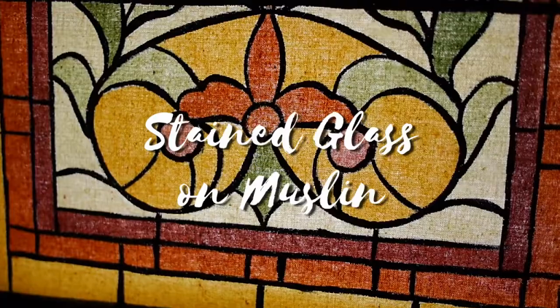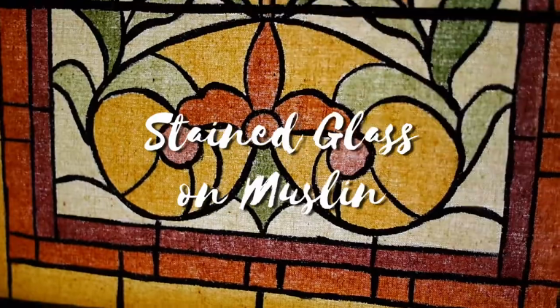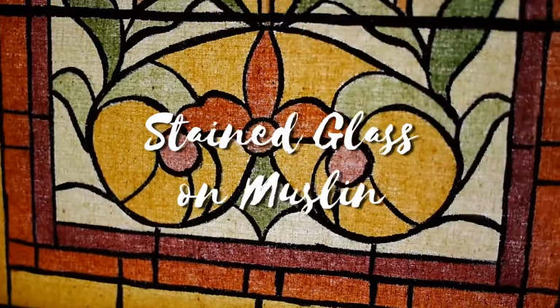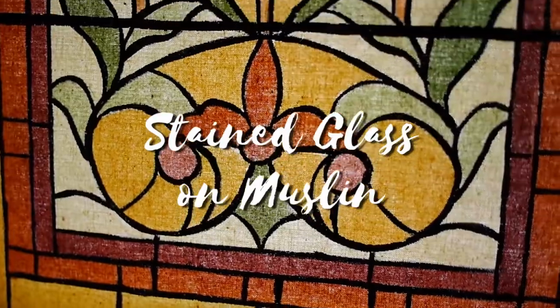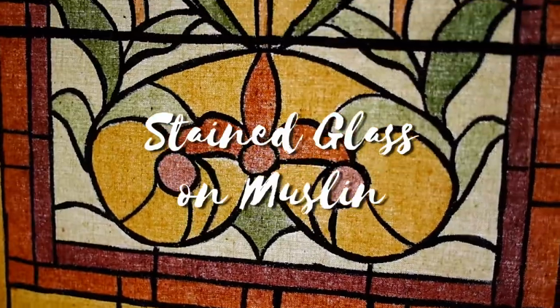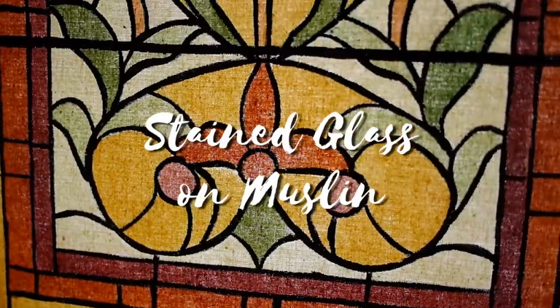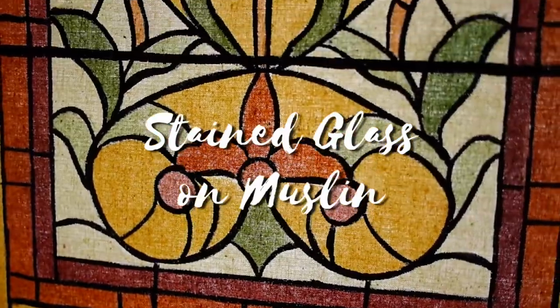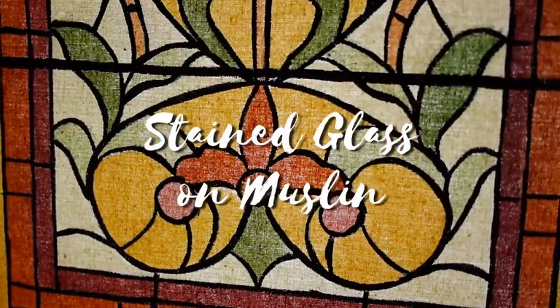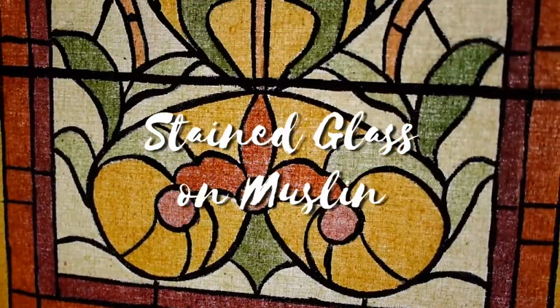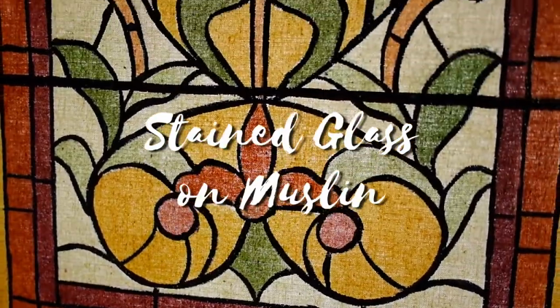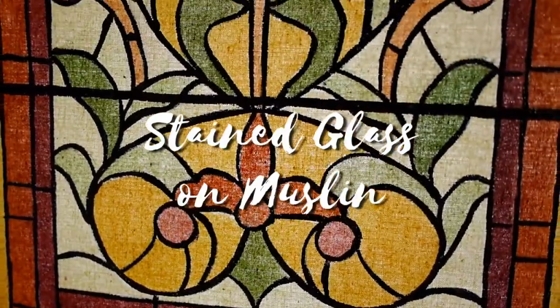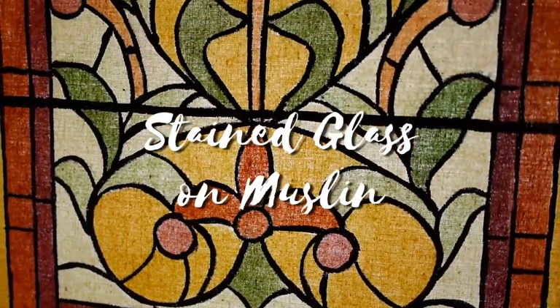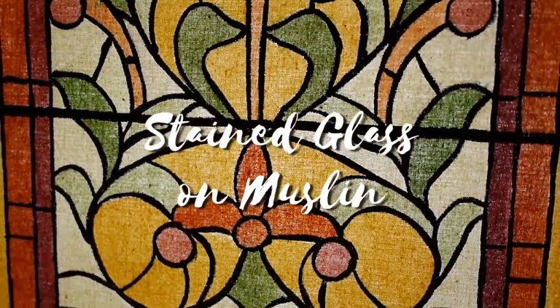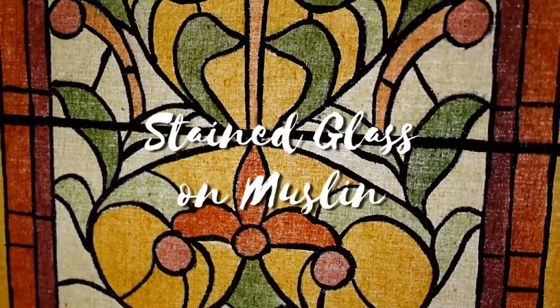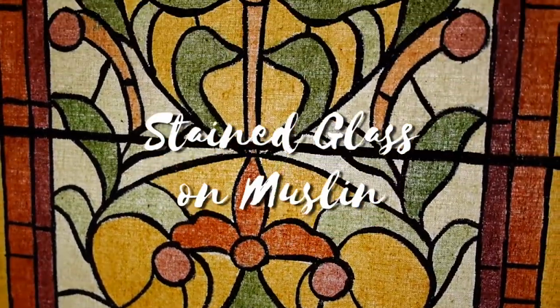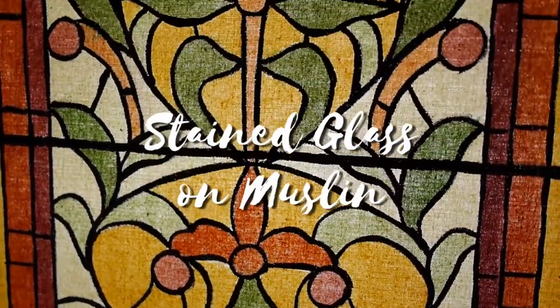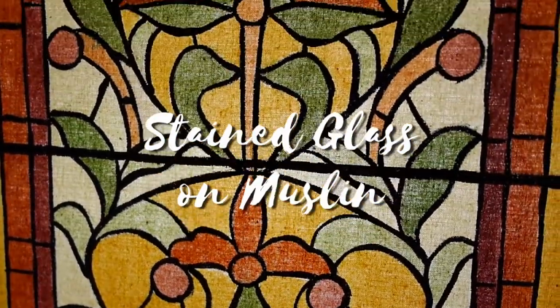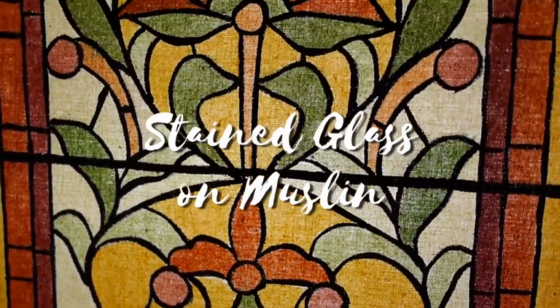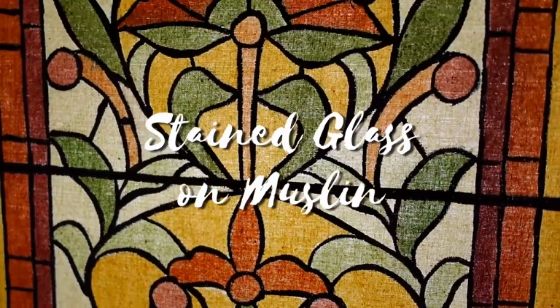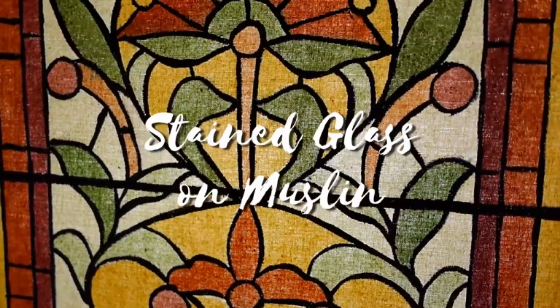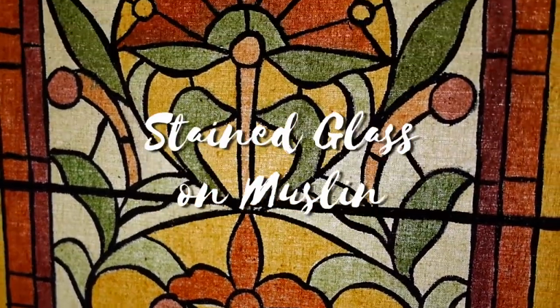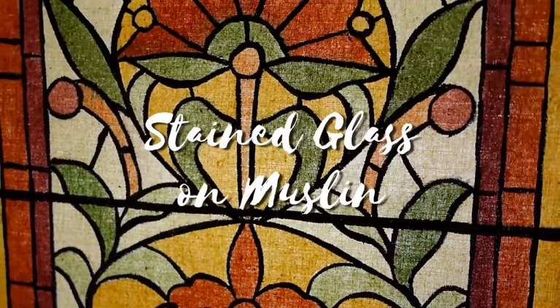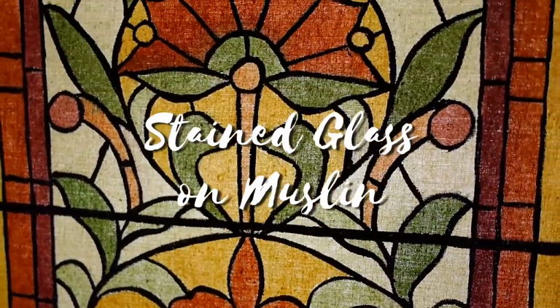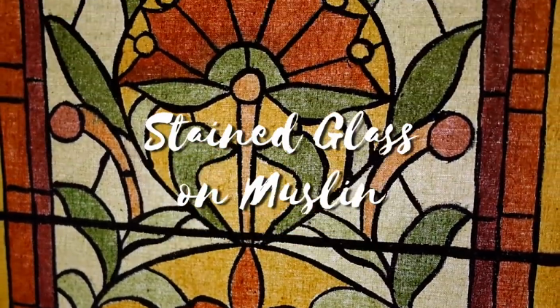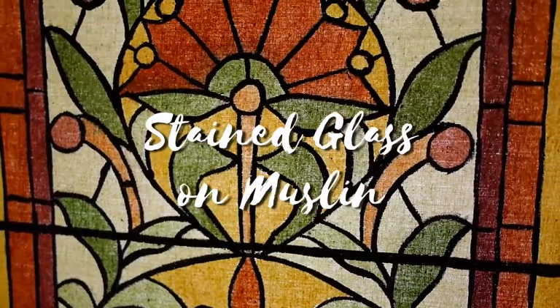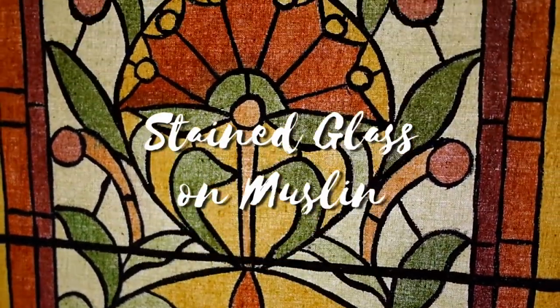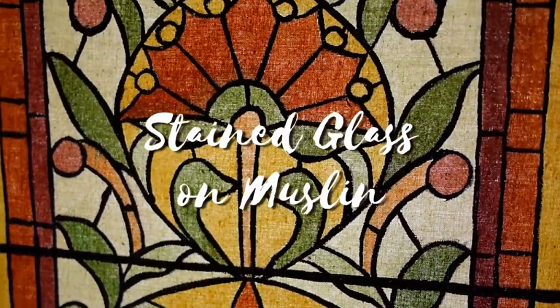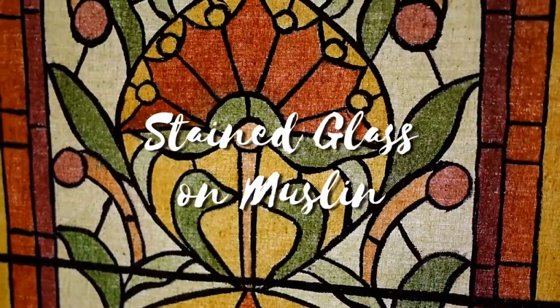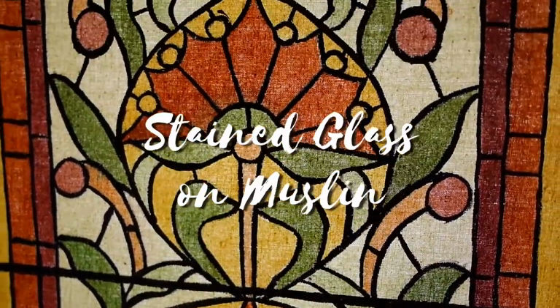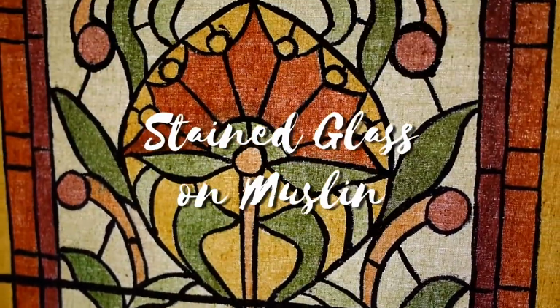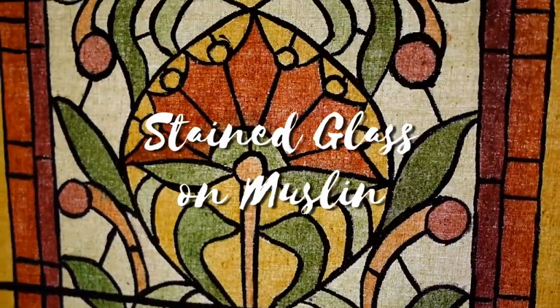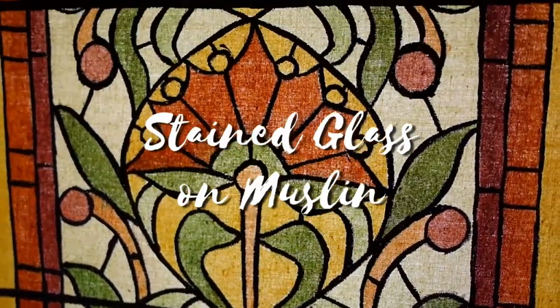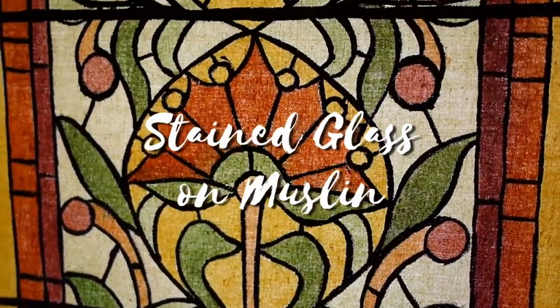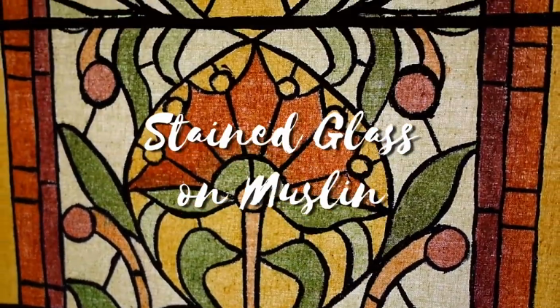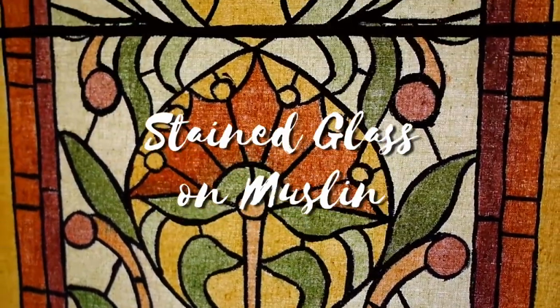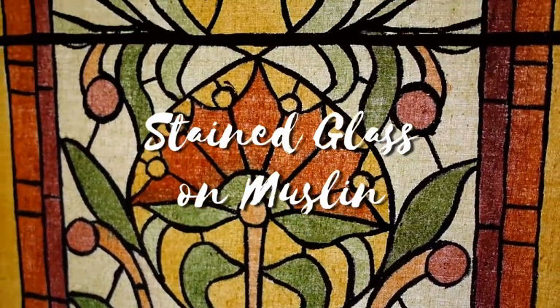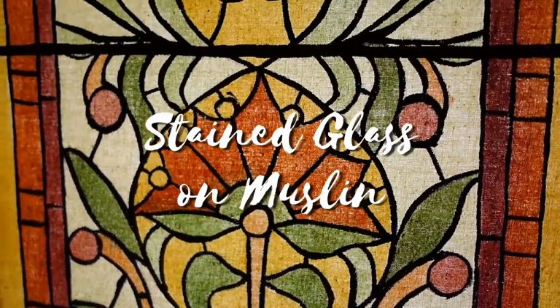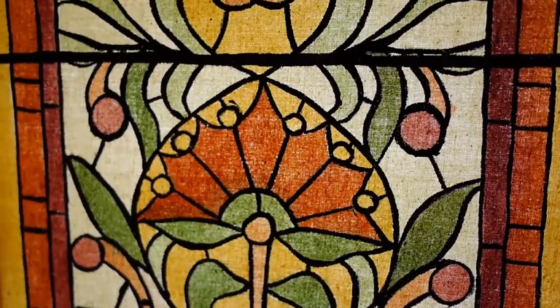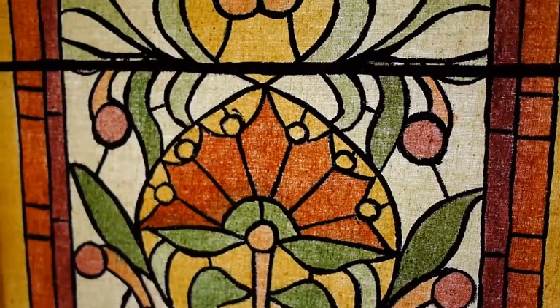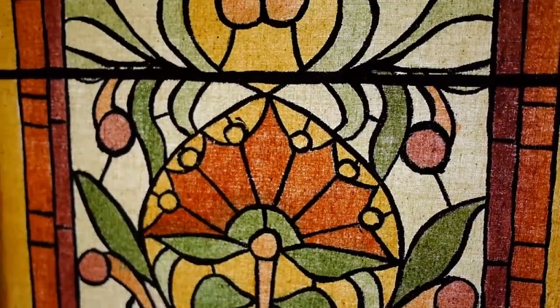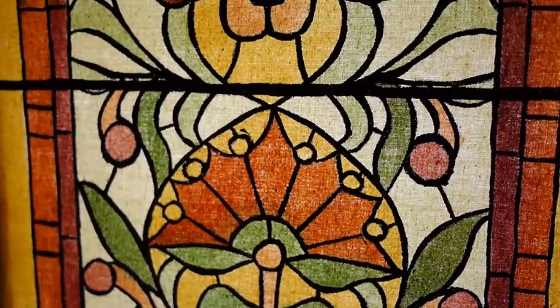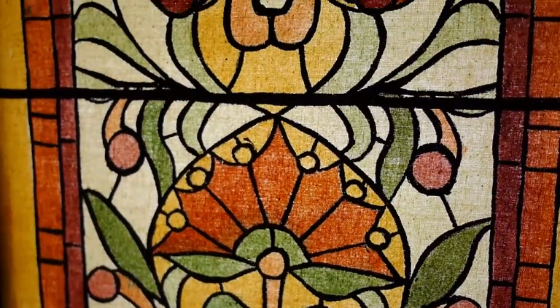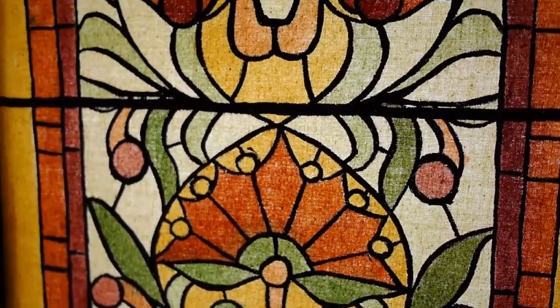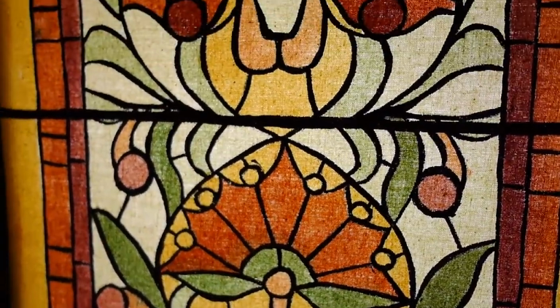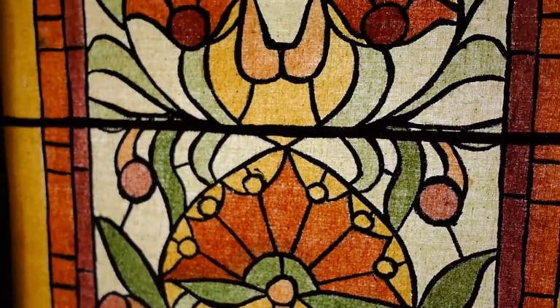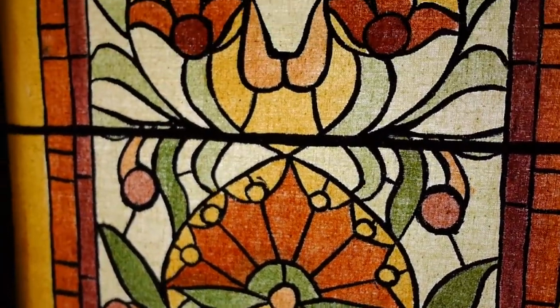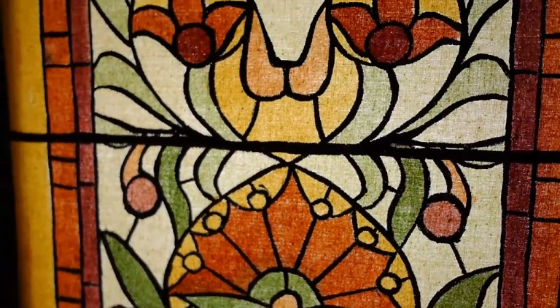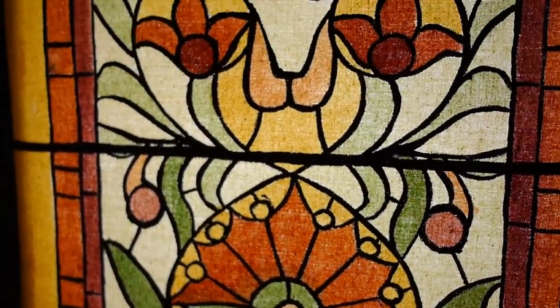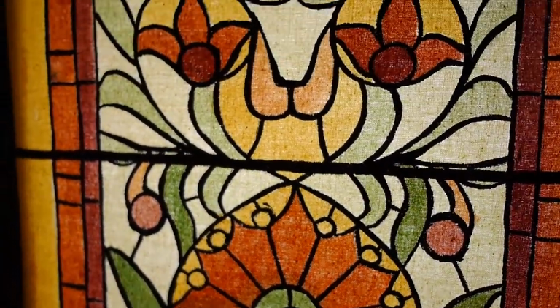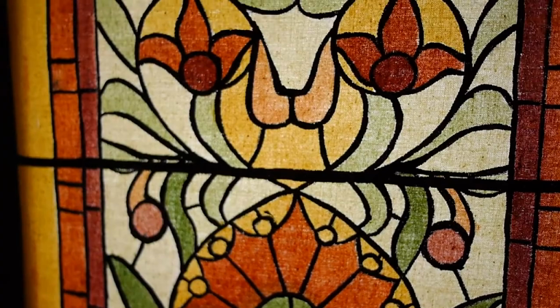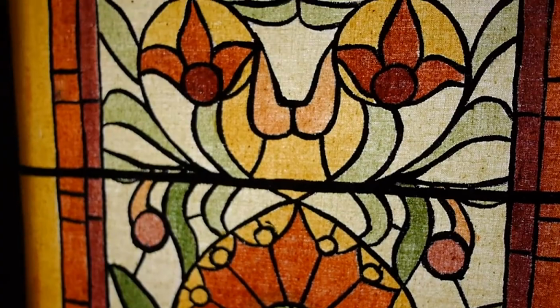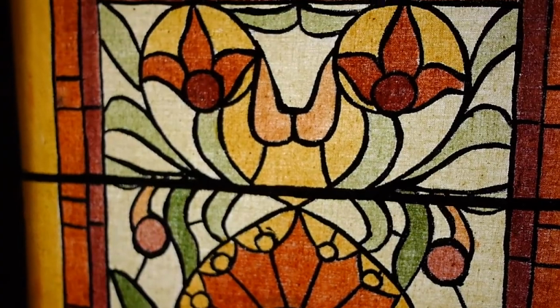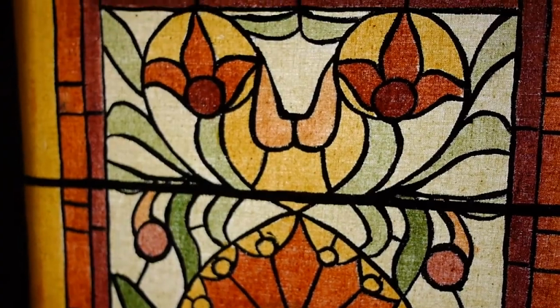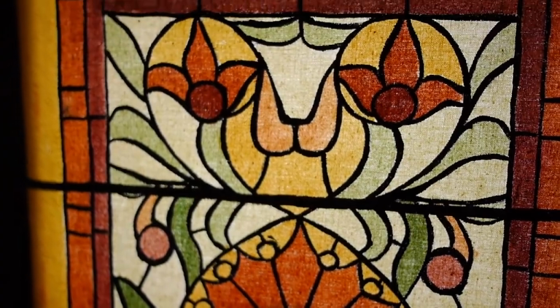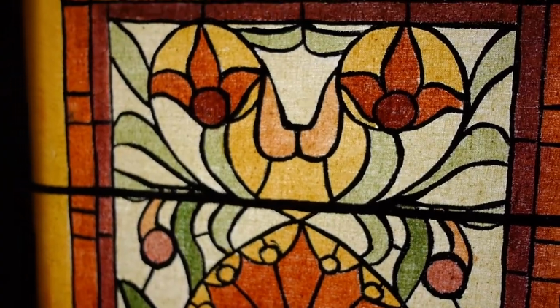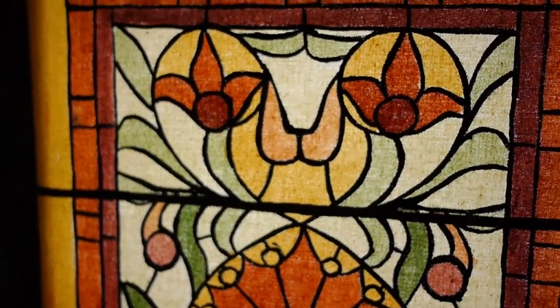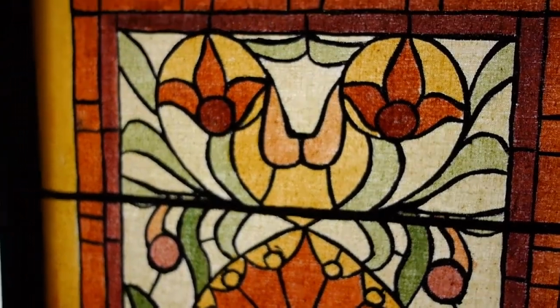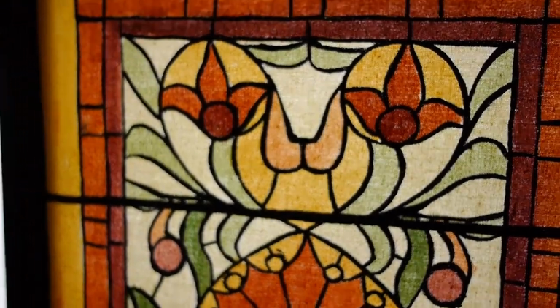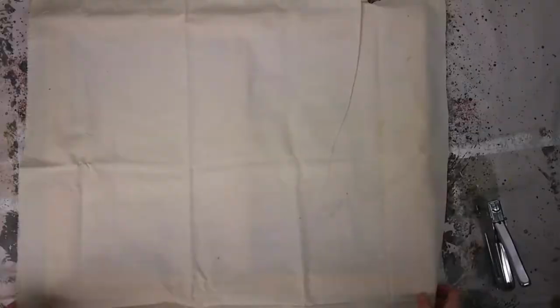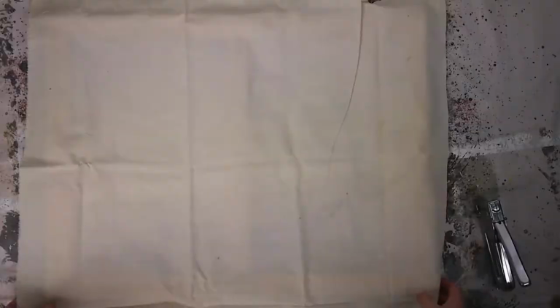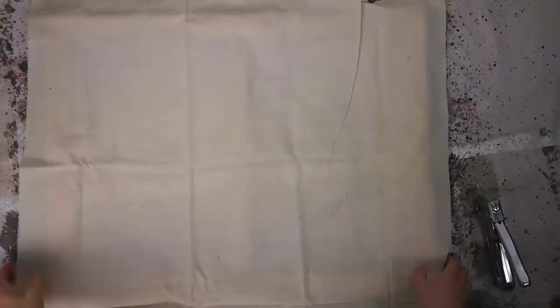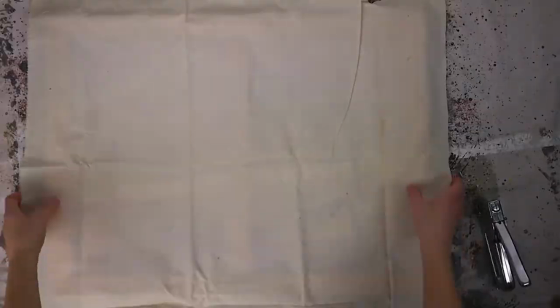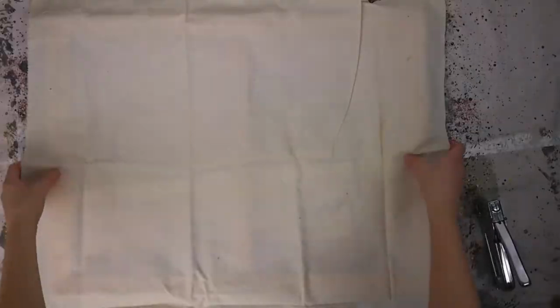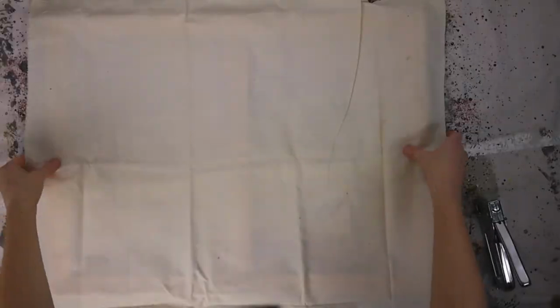Depending on the design and budget of your show, doing stained glass on muslin might be a better option than on plexi or plastic.